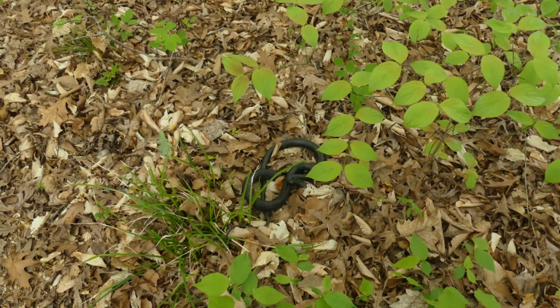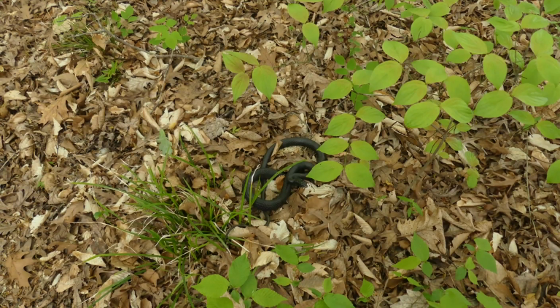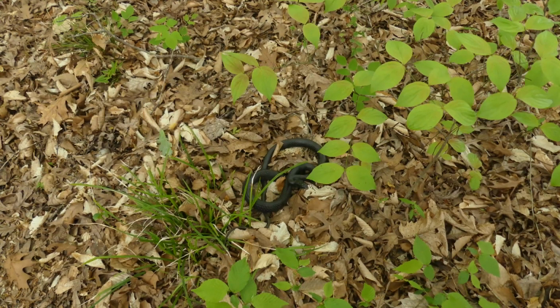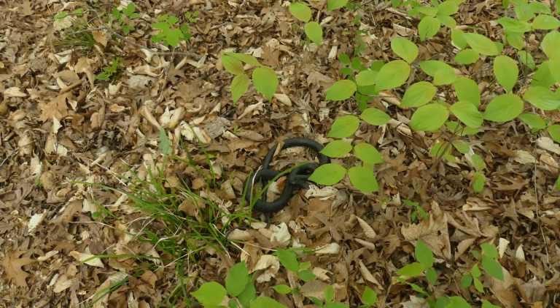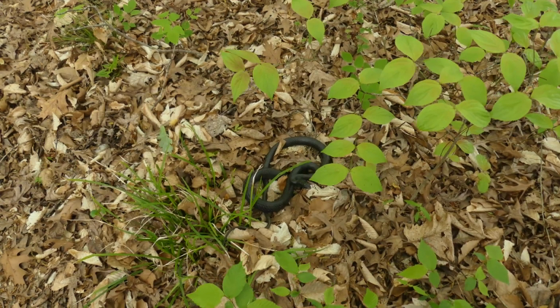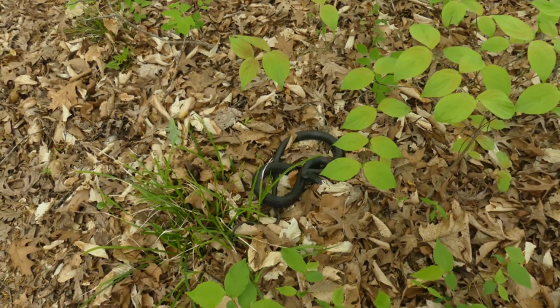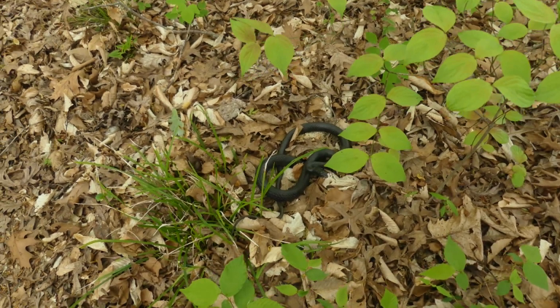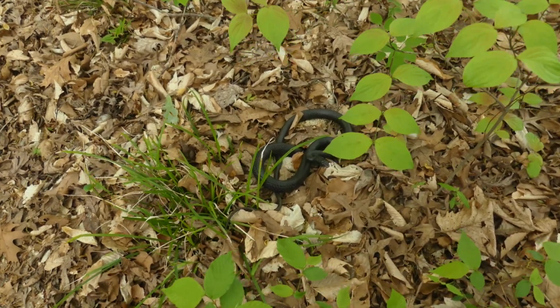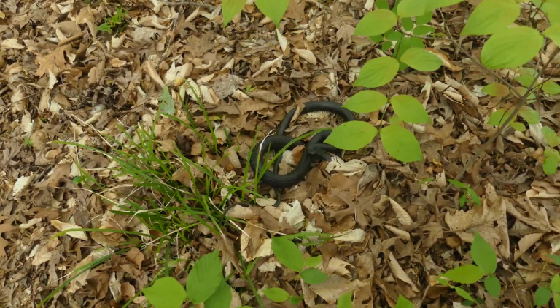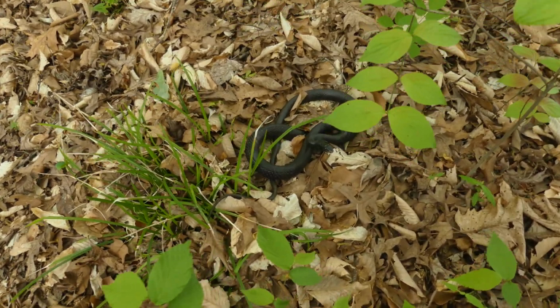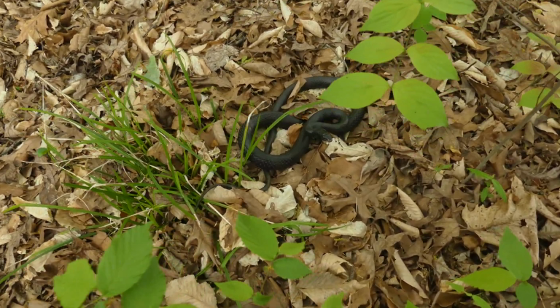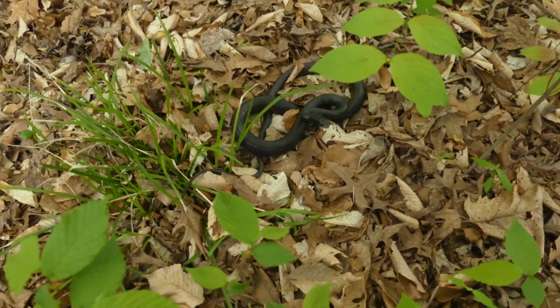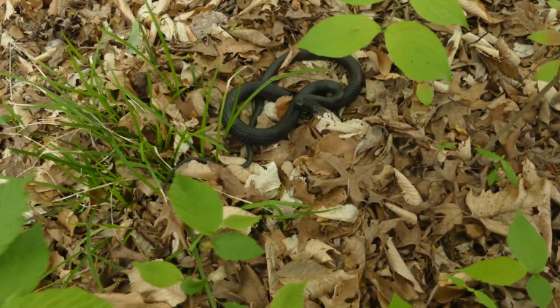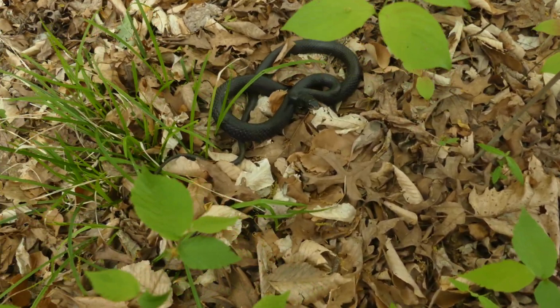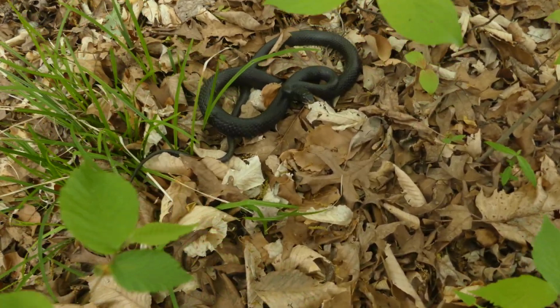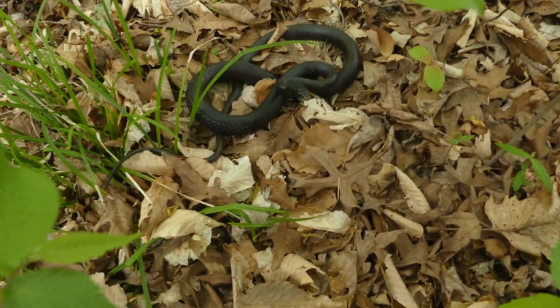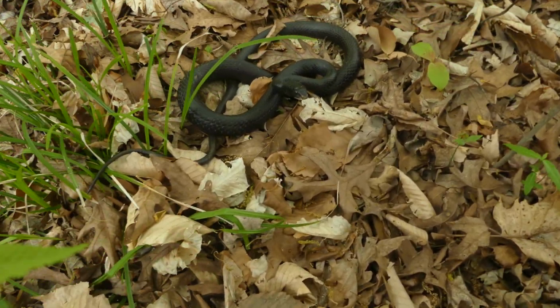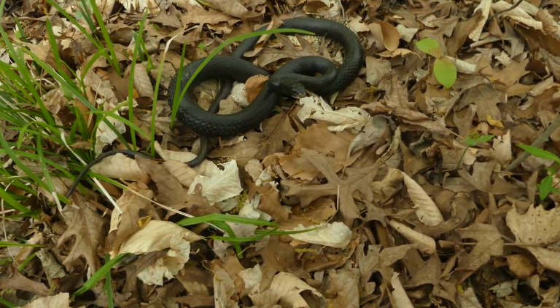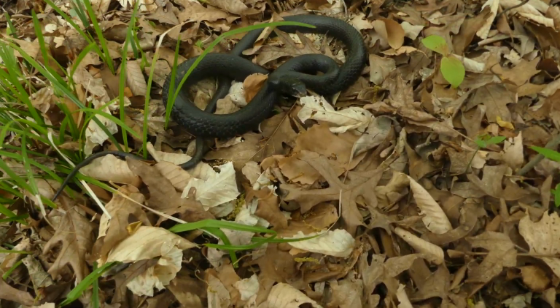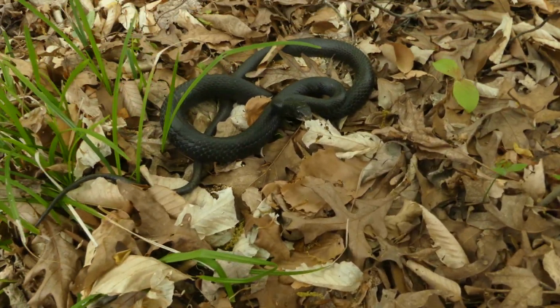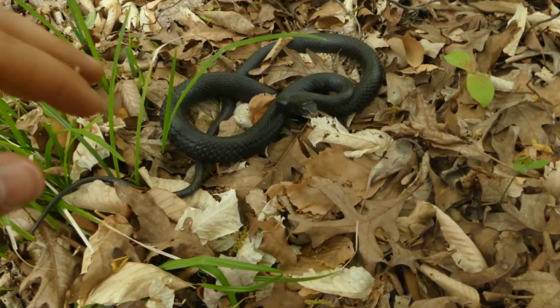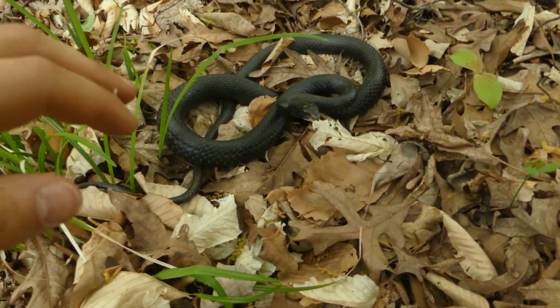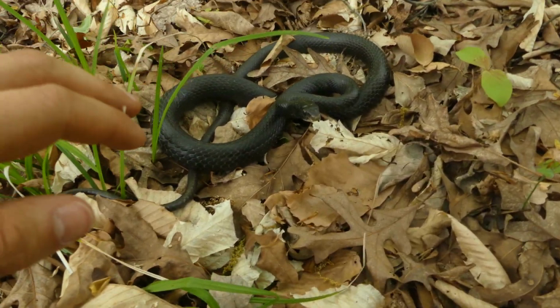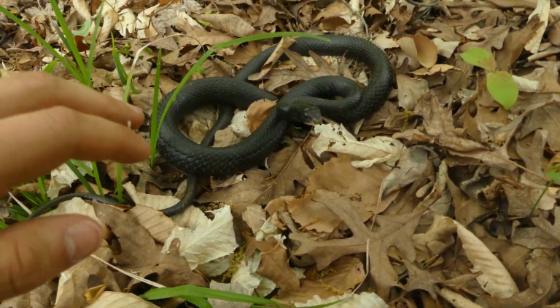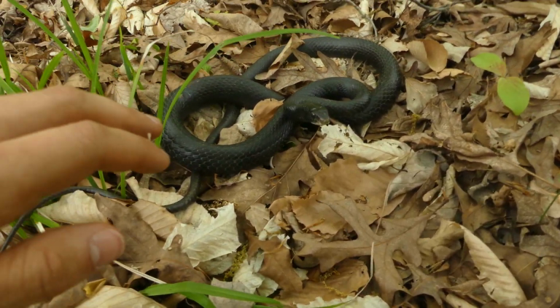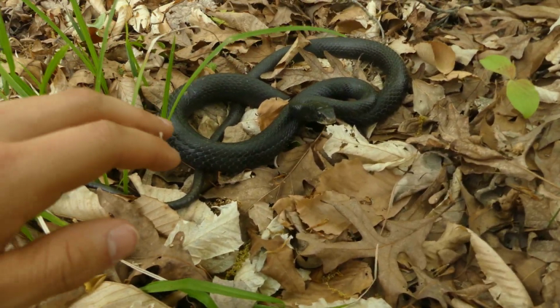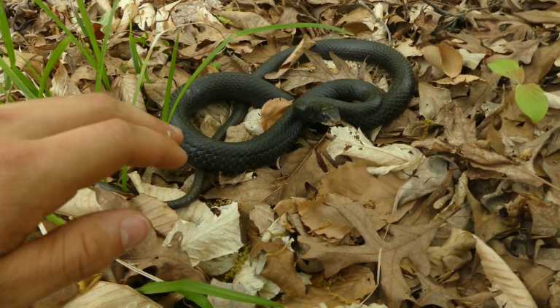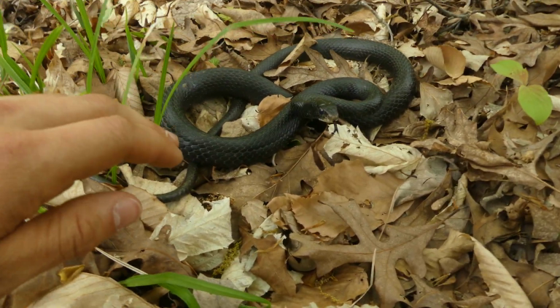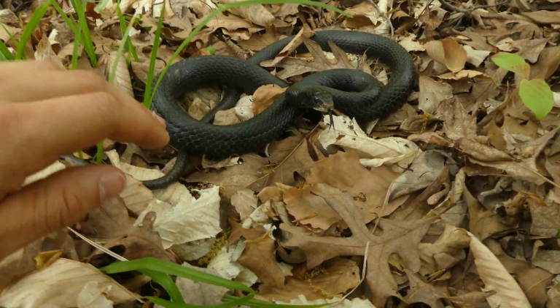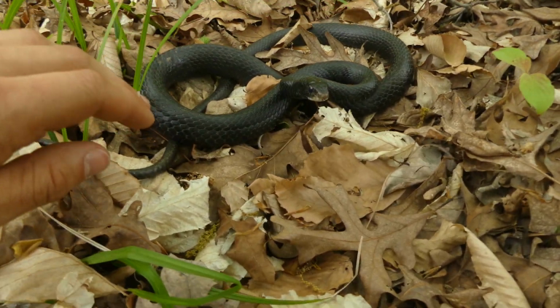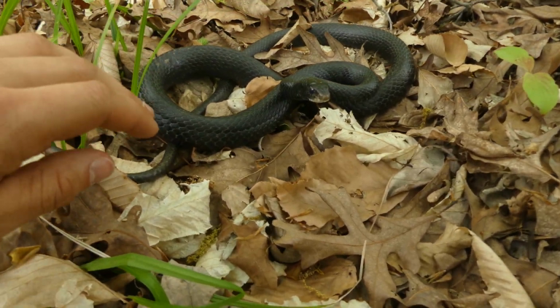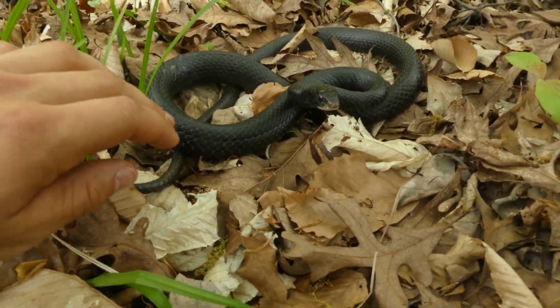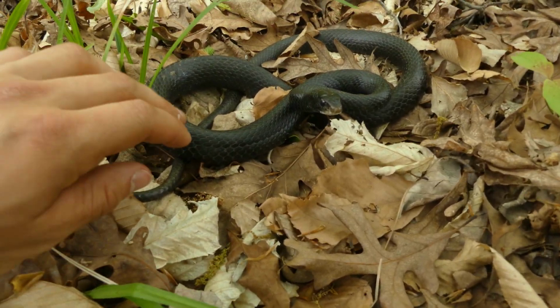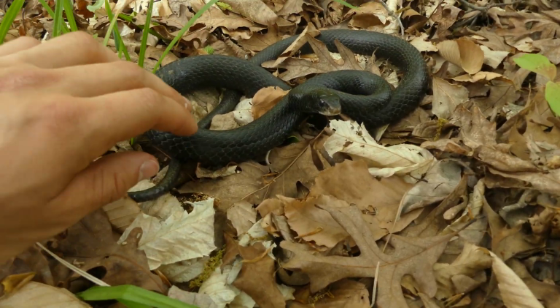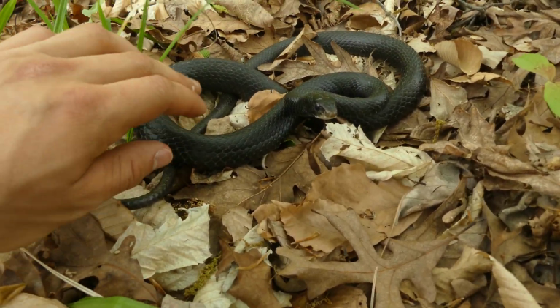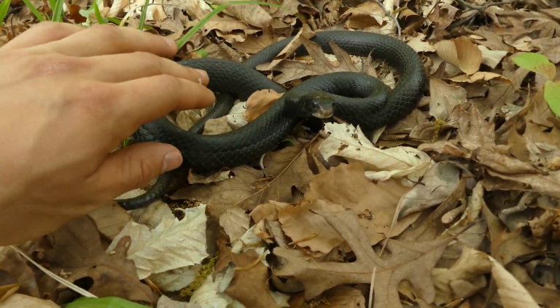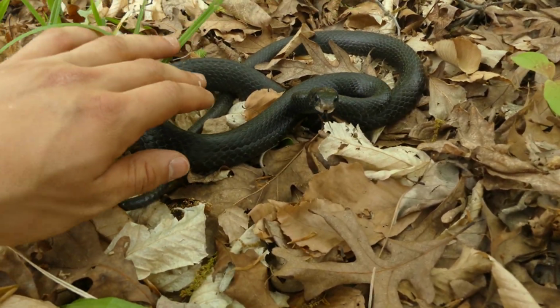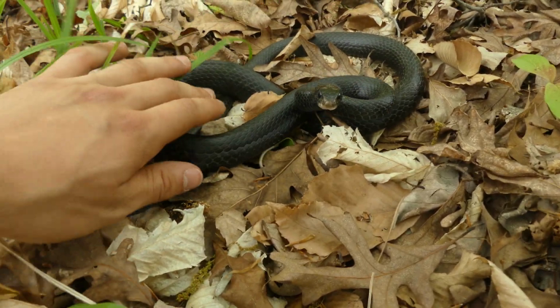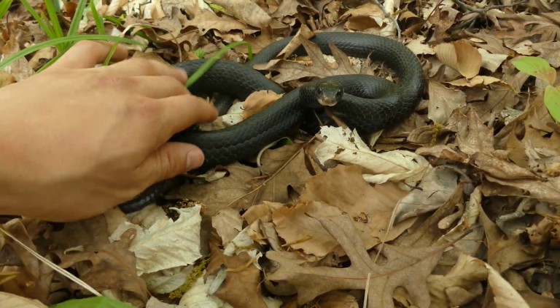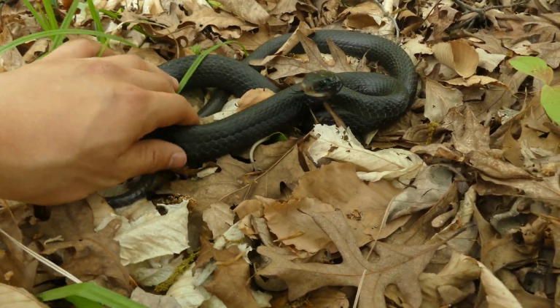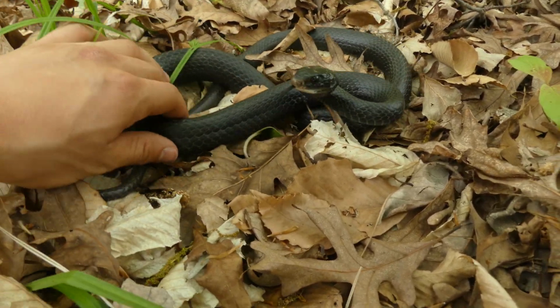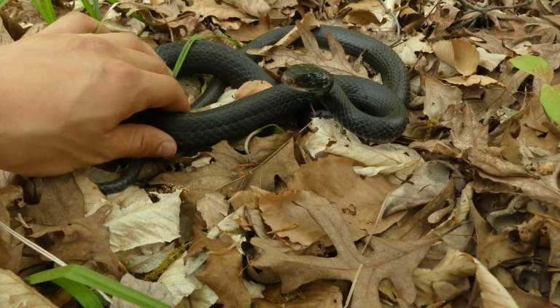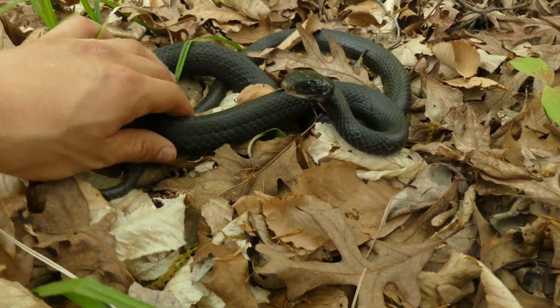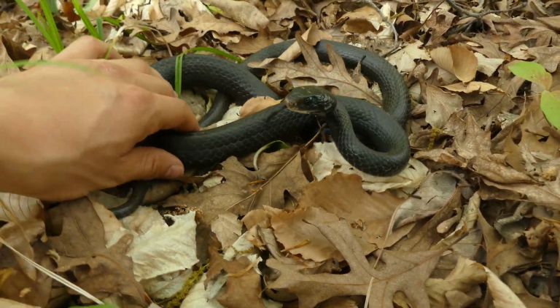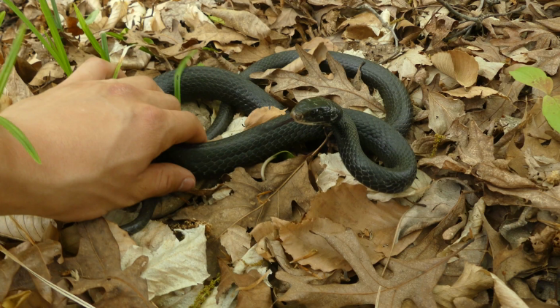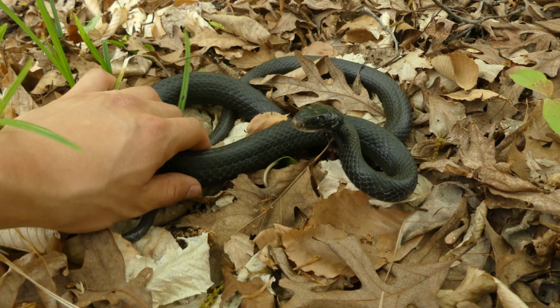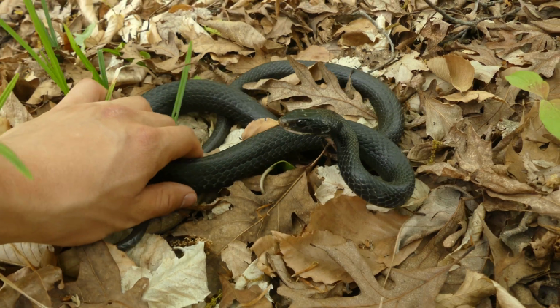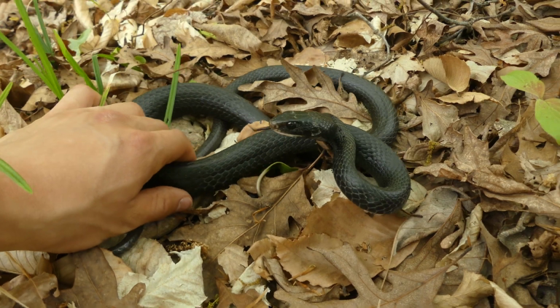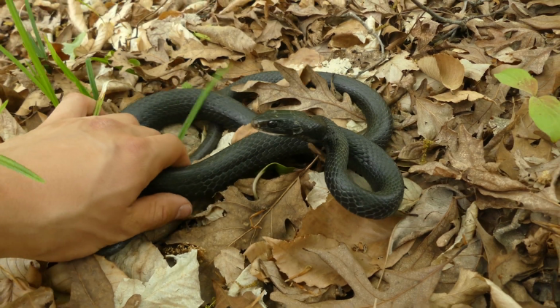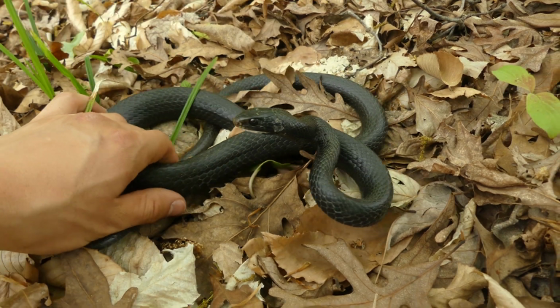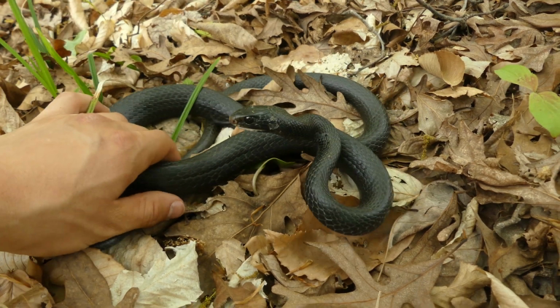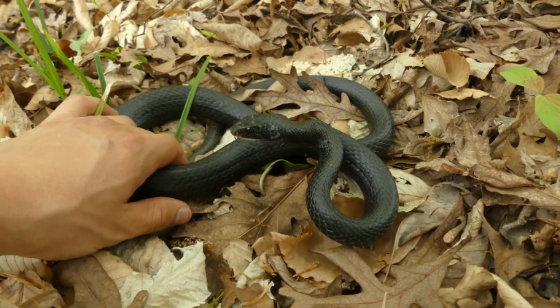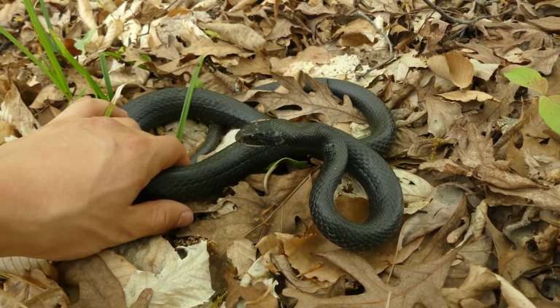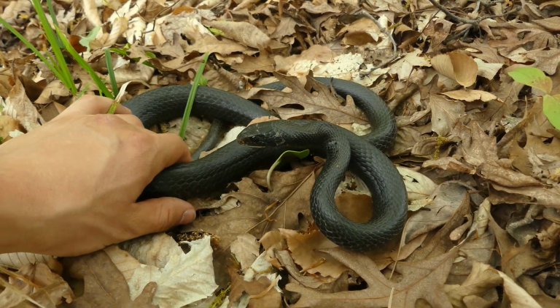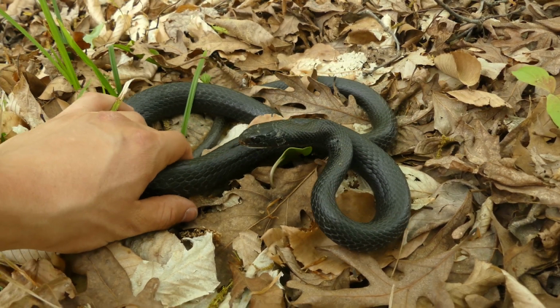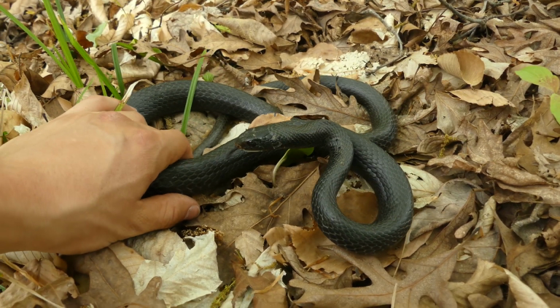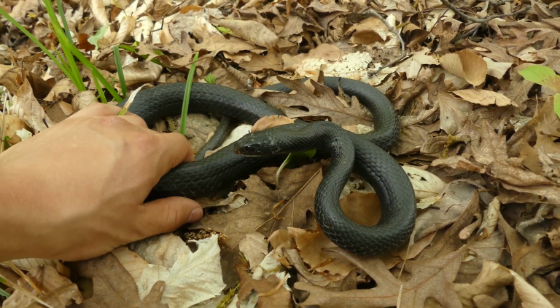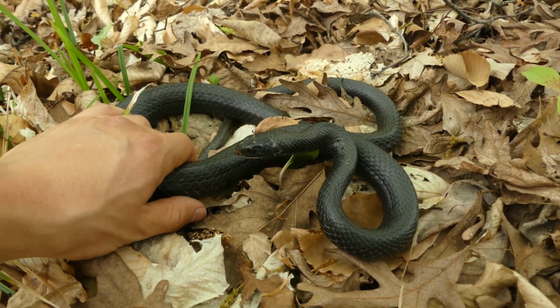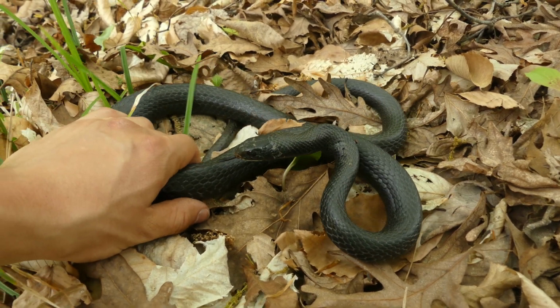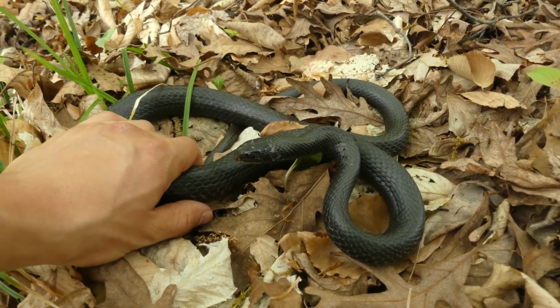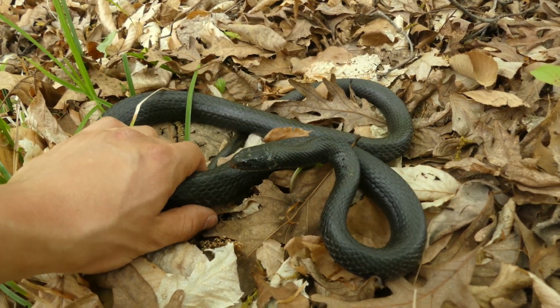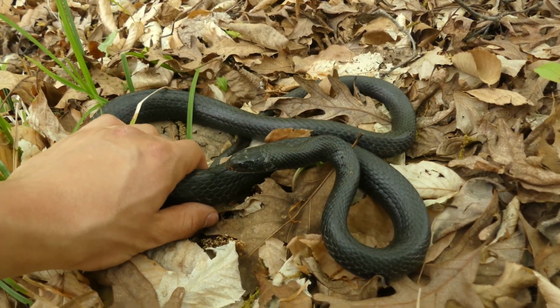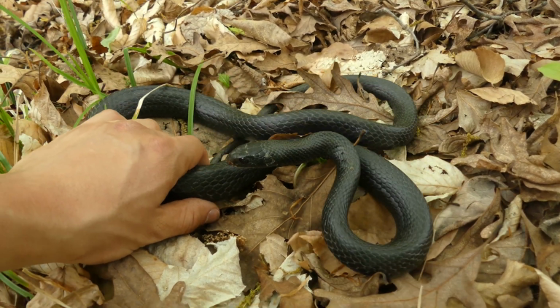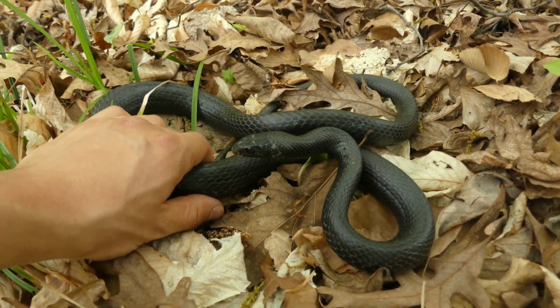Hey buddy. Hey. Hello. Wow, you're kind of nice for a racer.